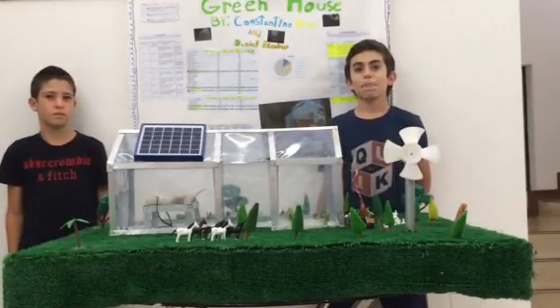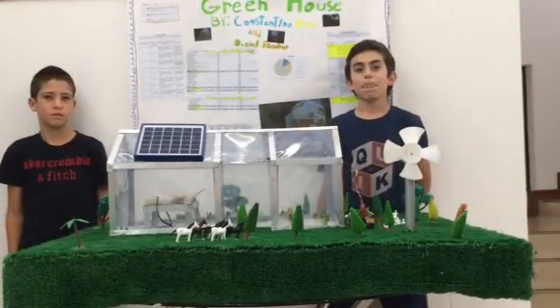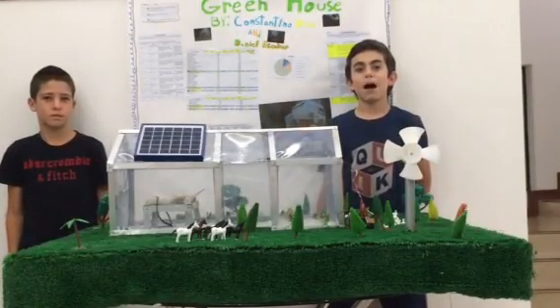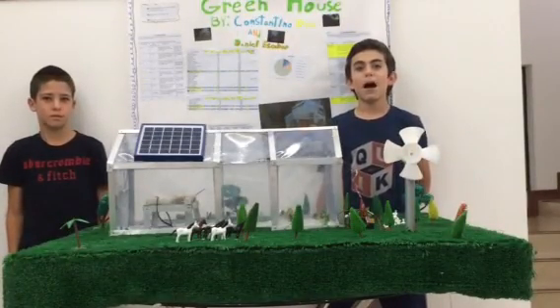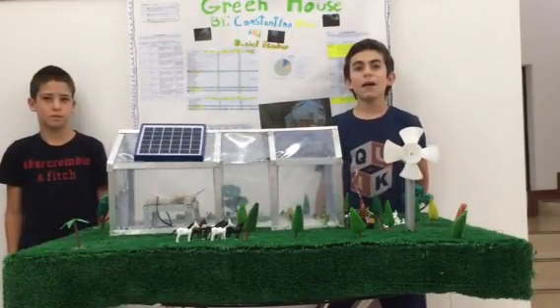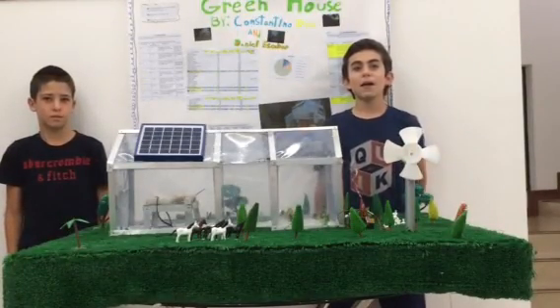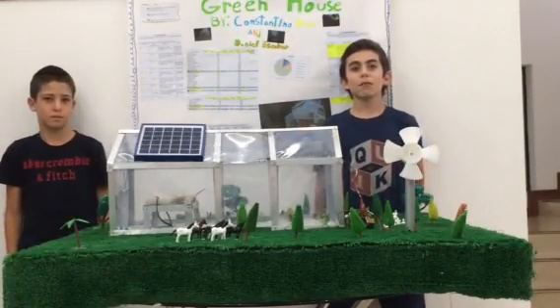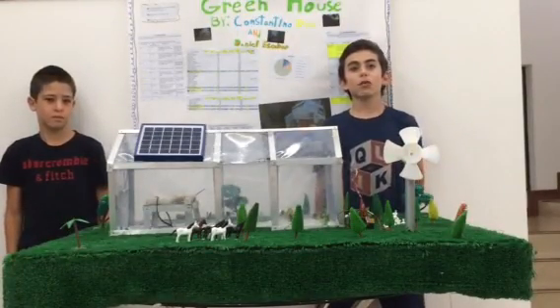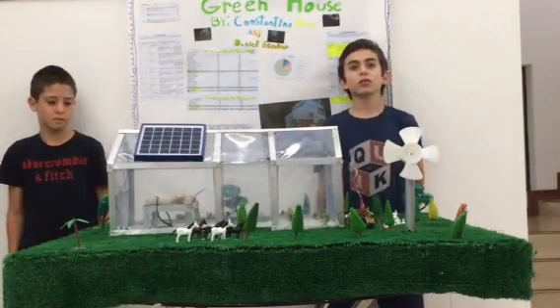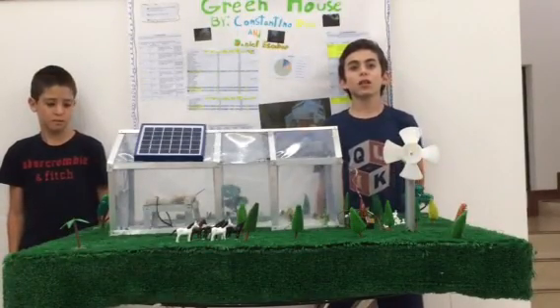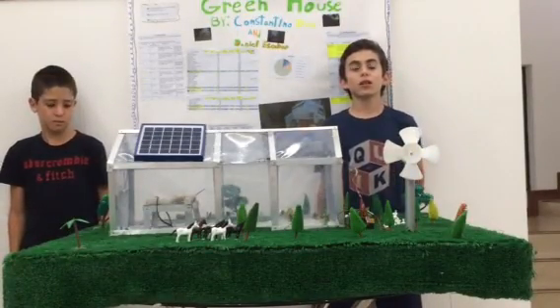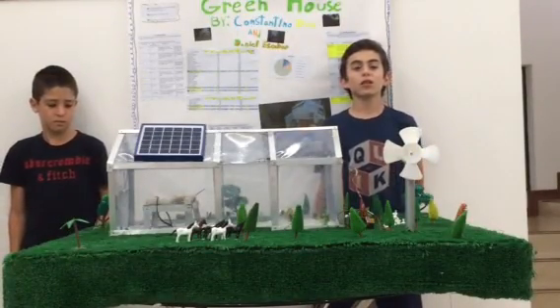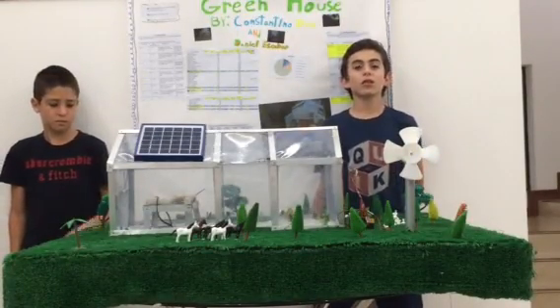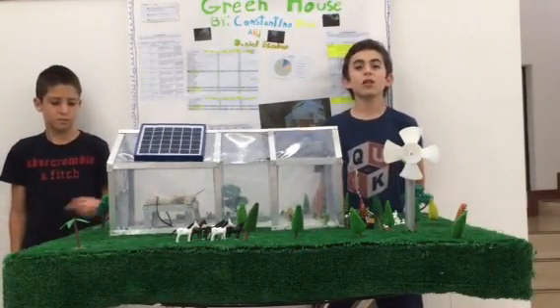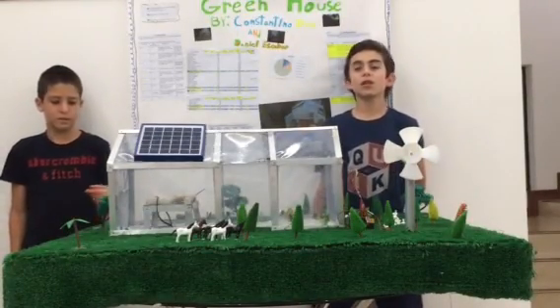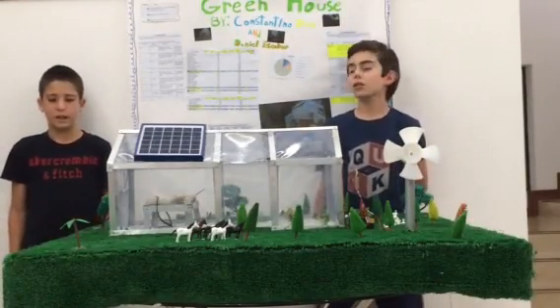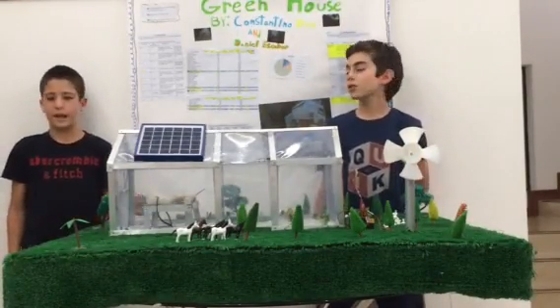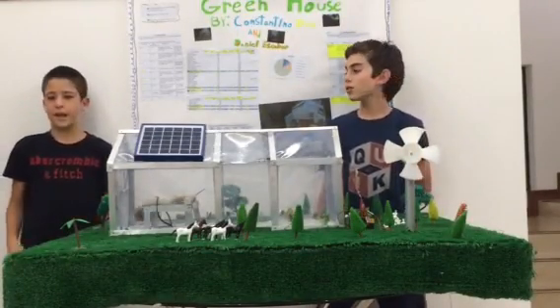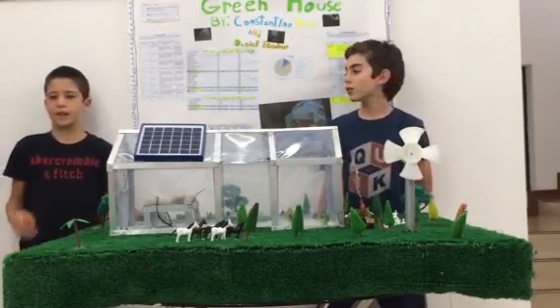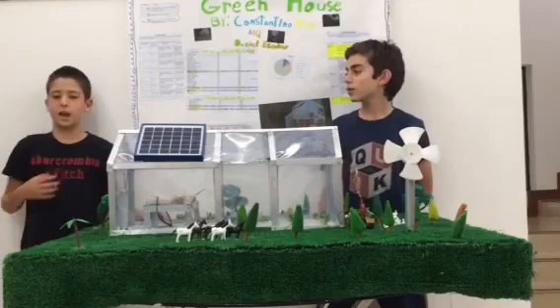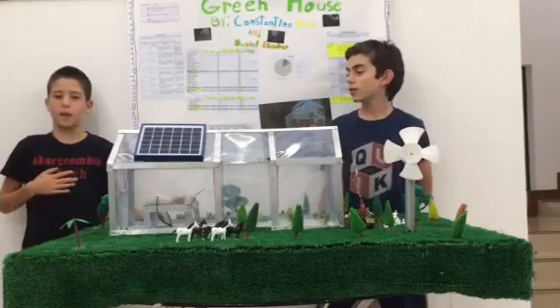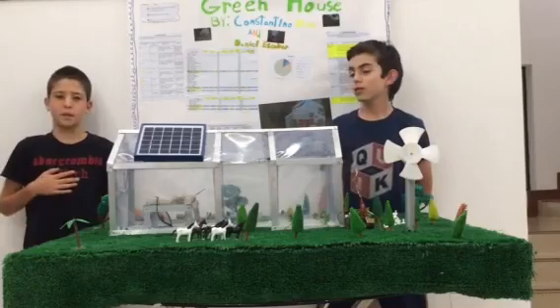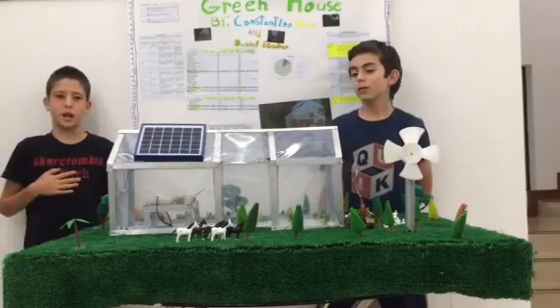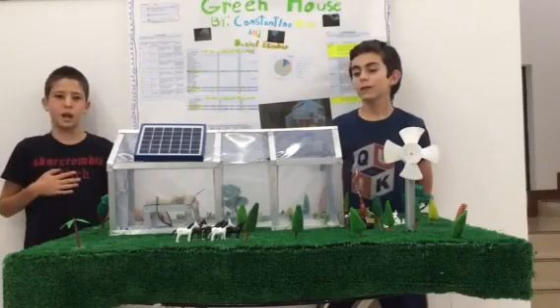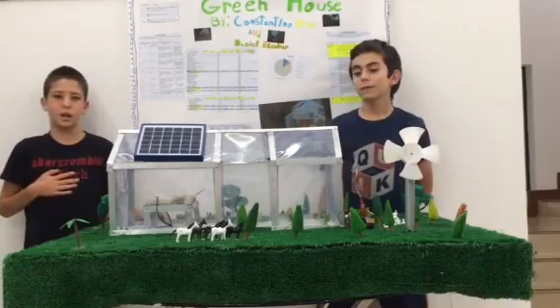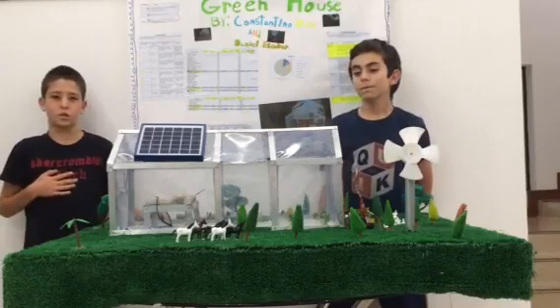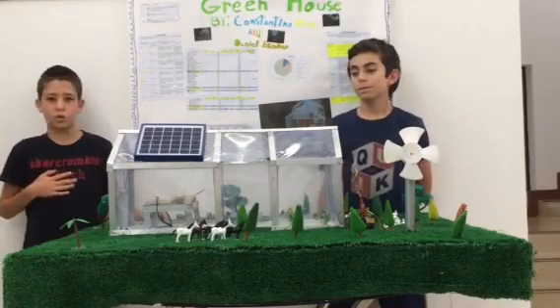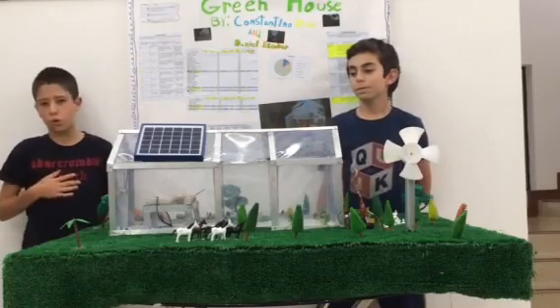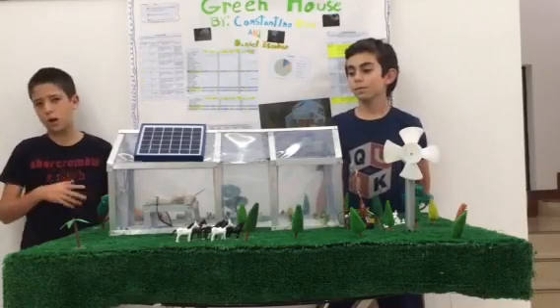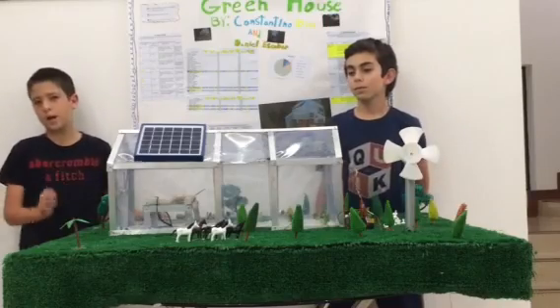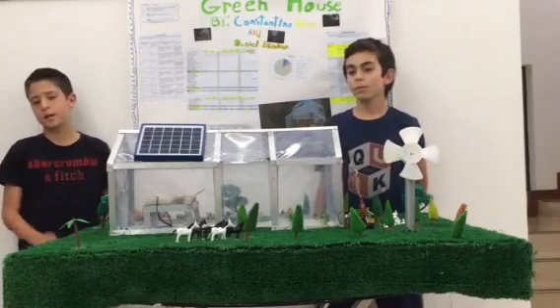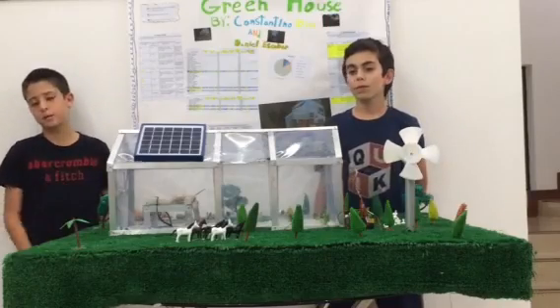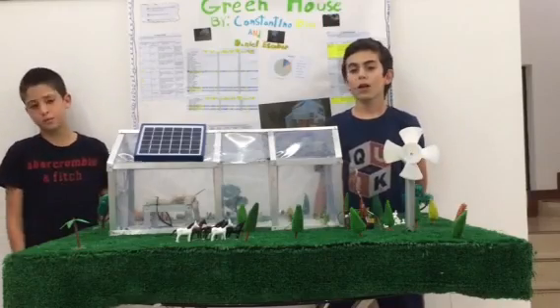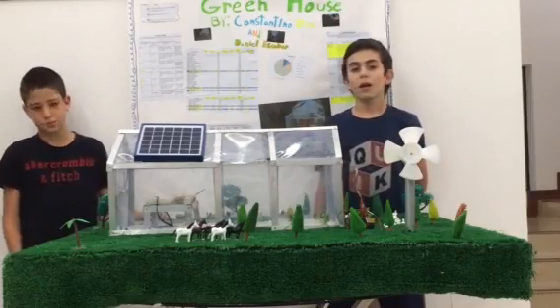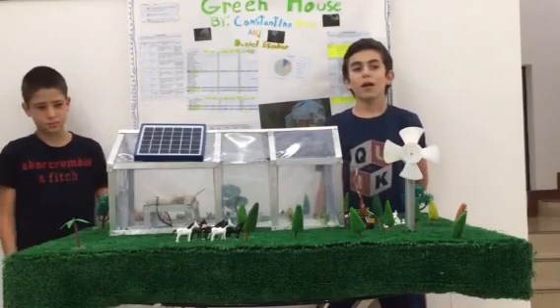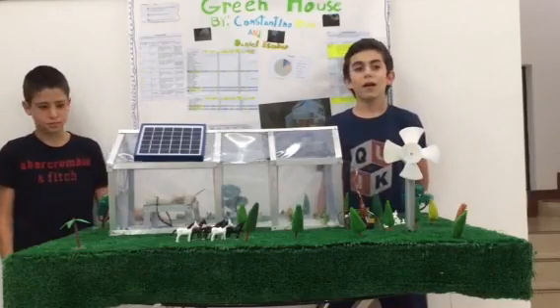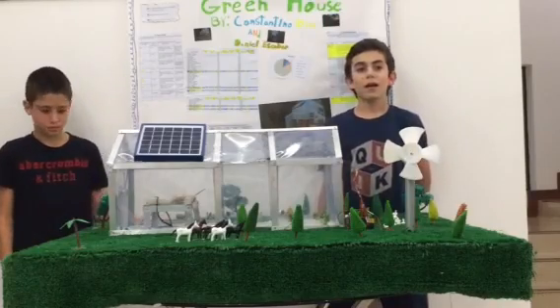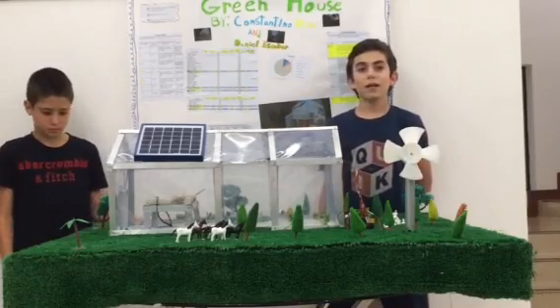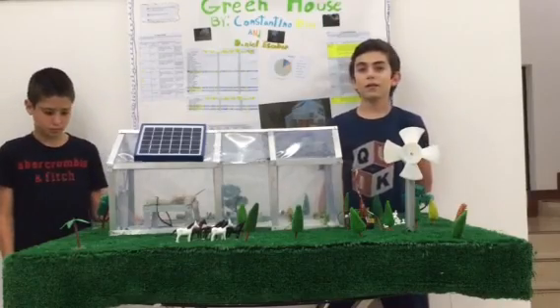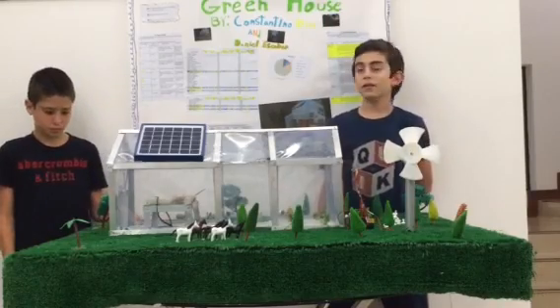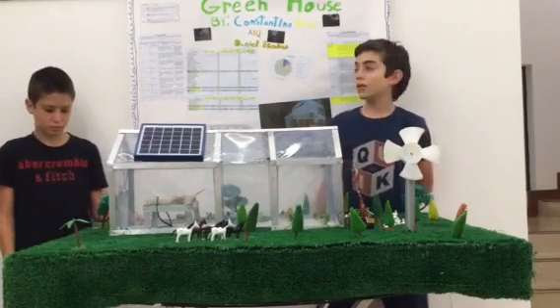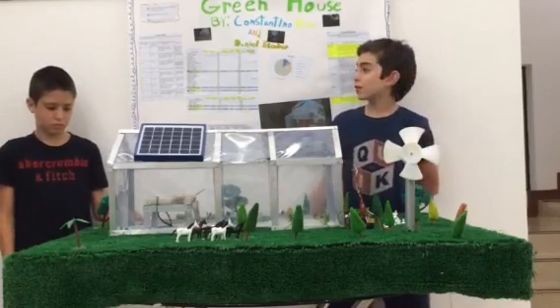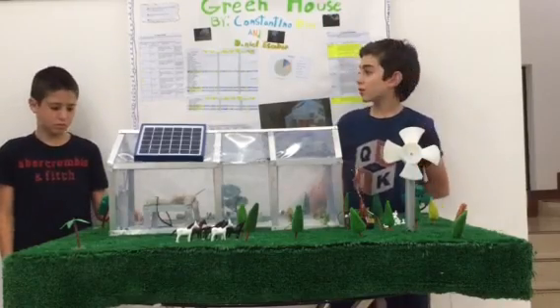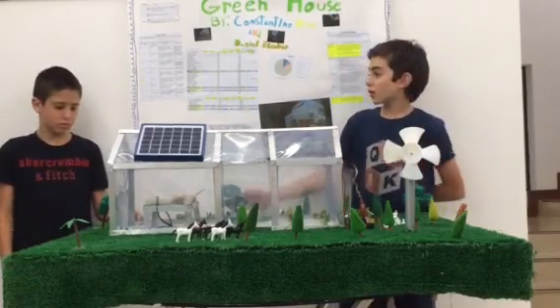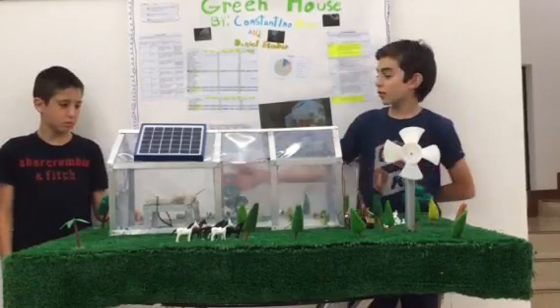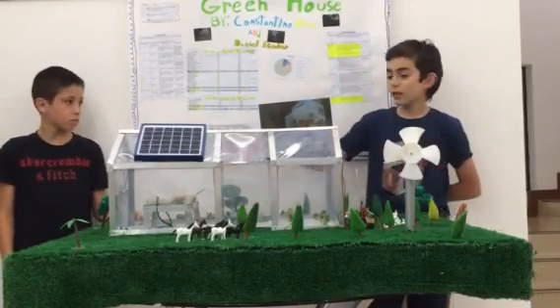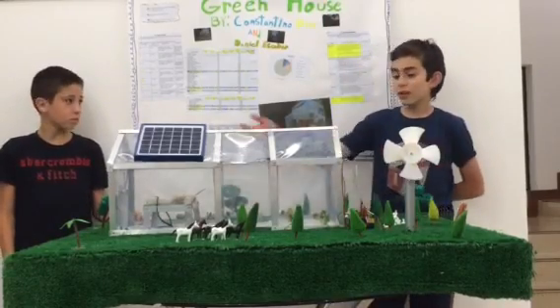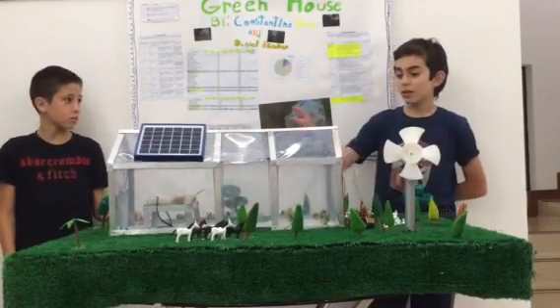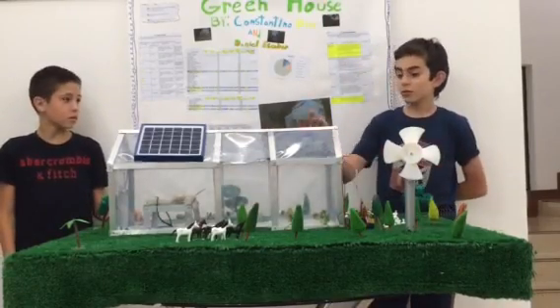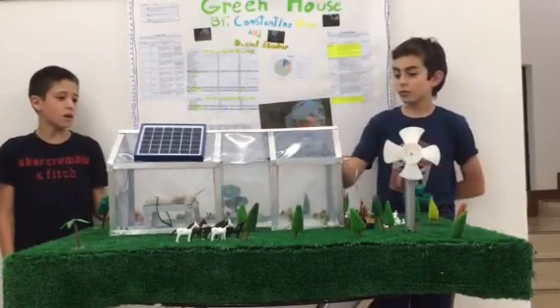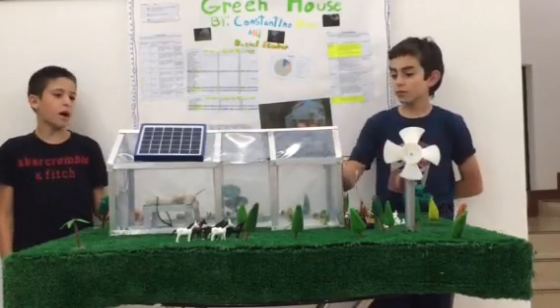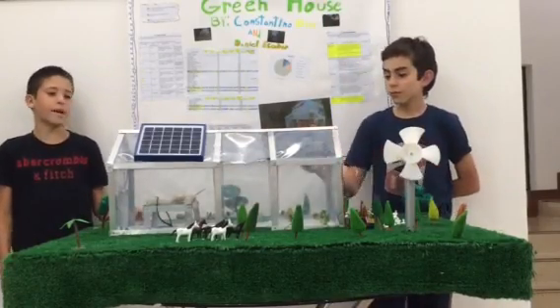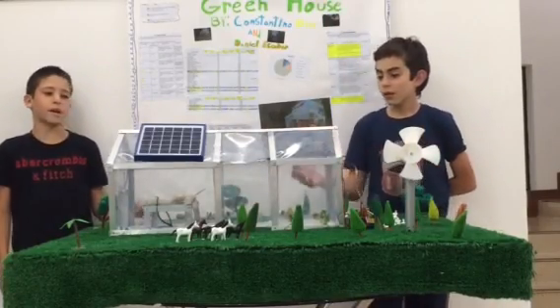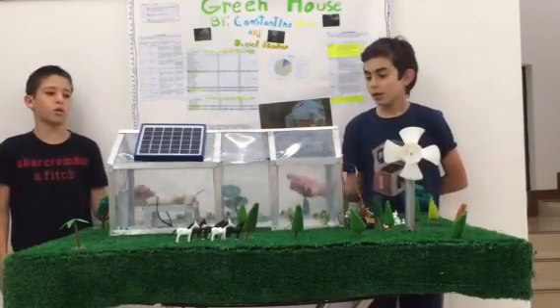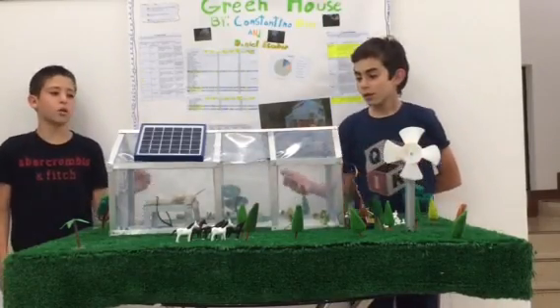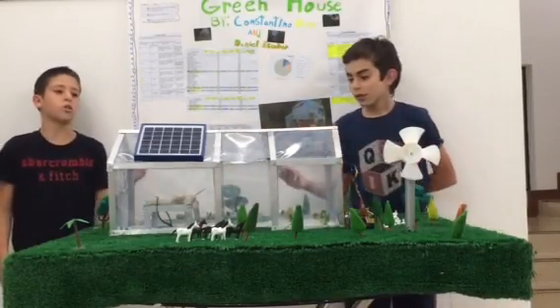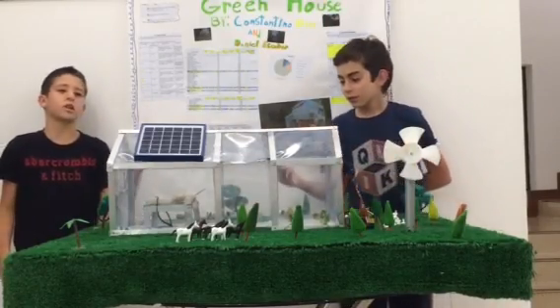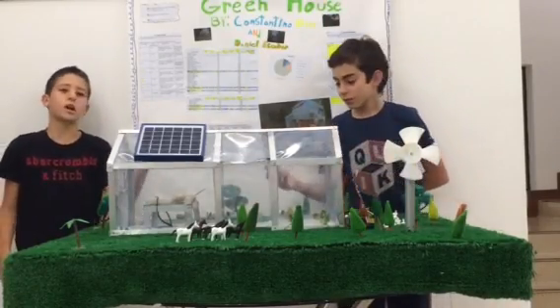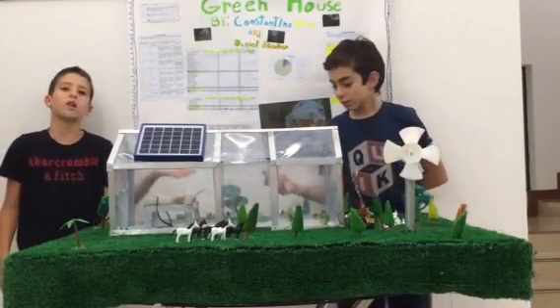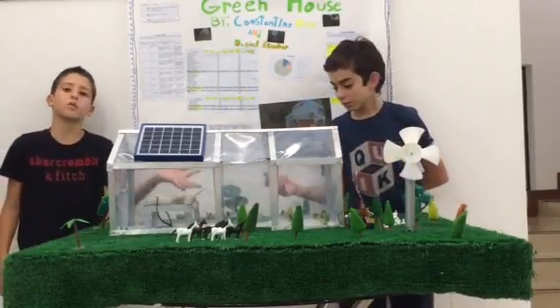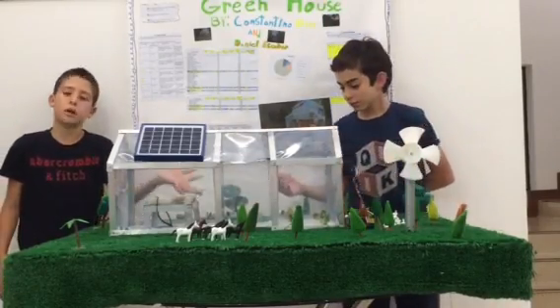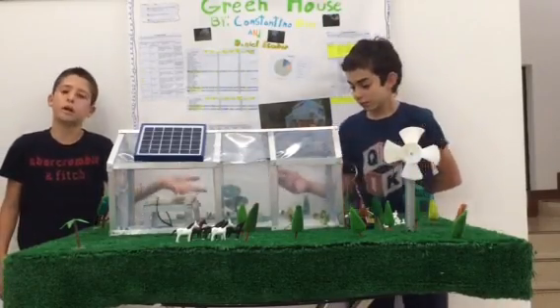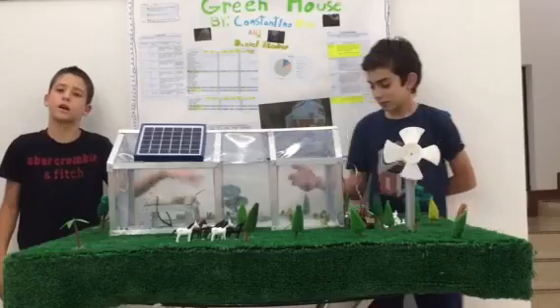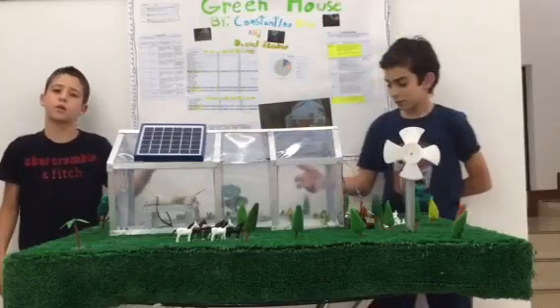Hi, I'm Constantino Díez. And I'm Diana Esquad. And this is our greenhouse — an ecological greenhouse.